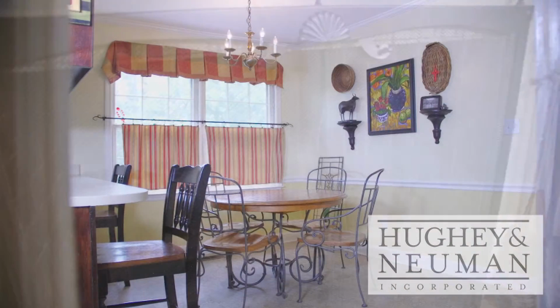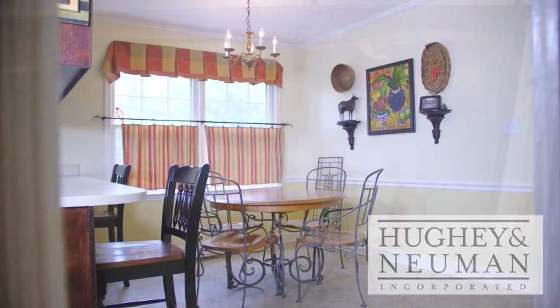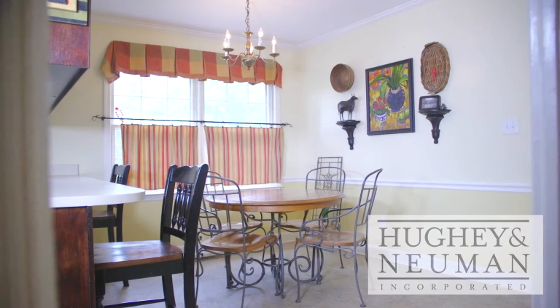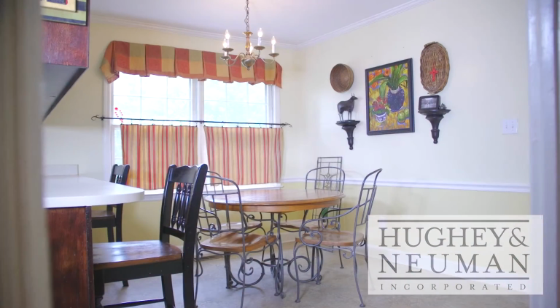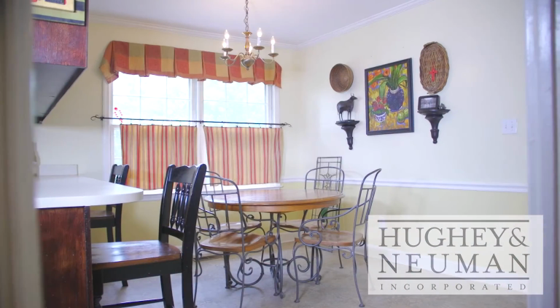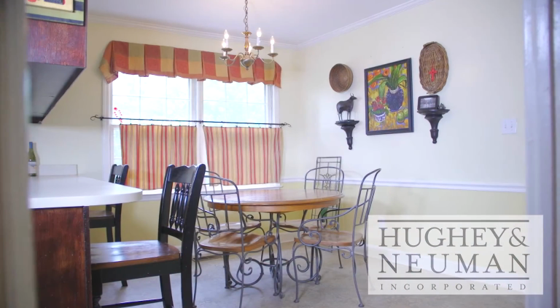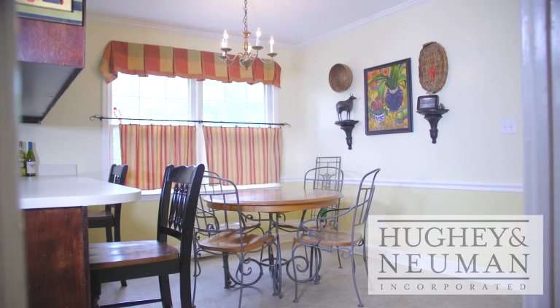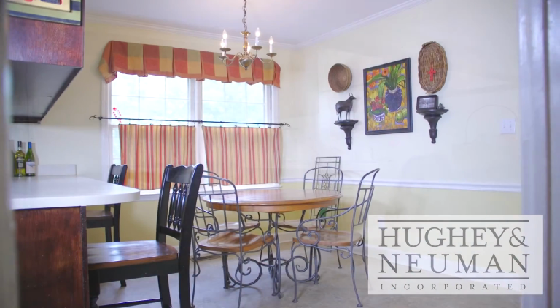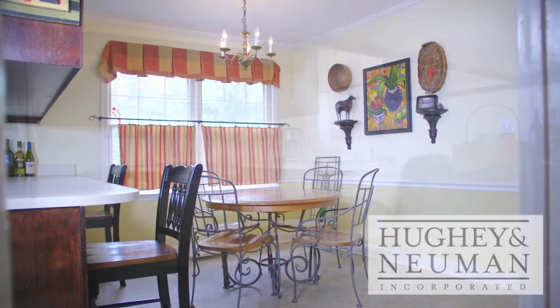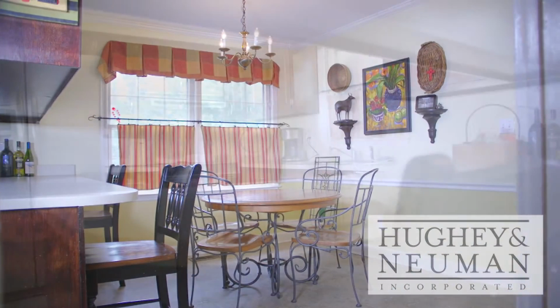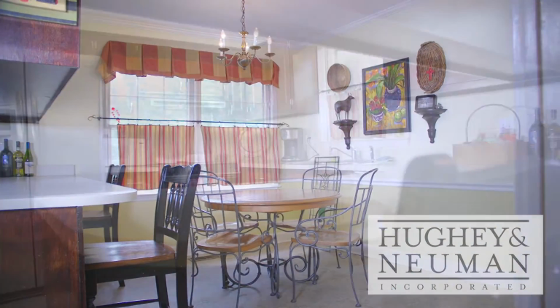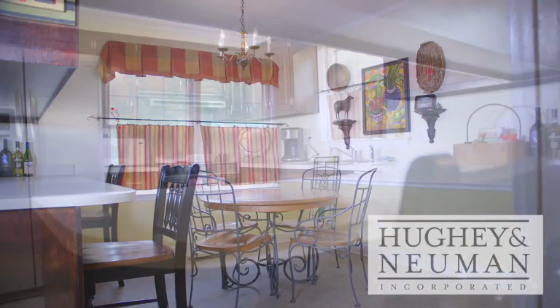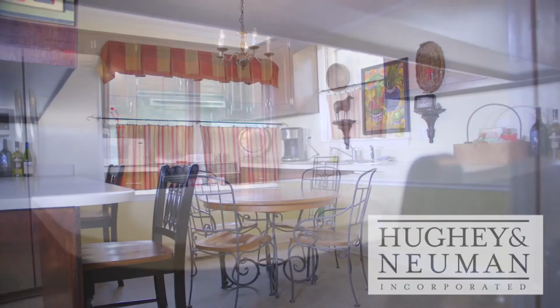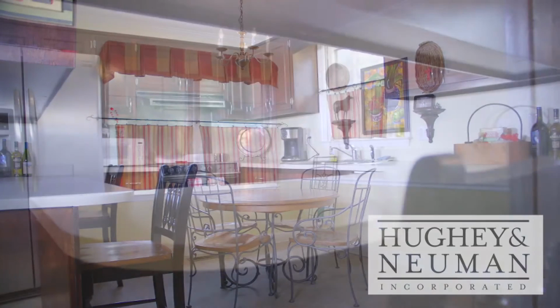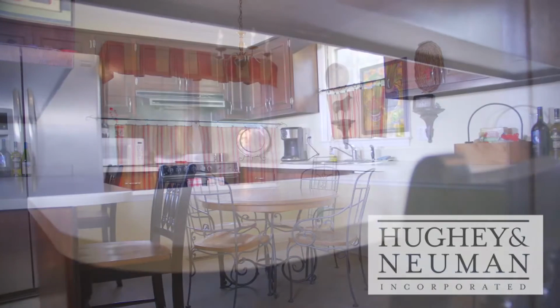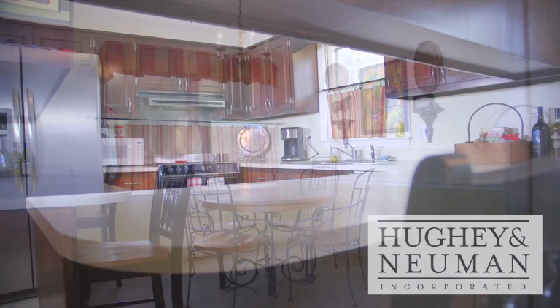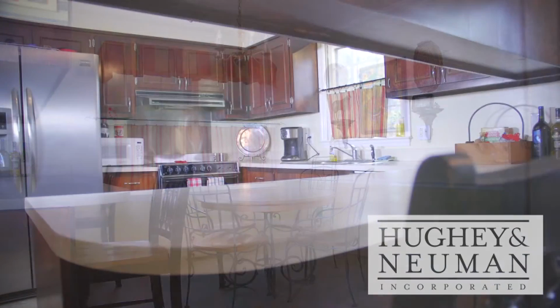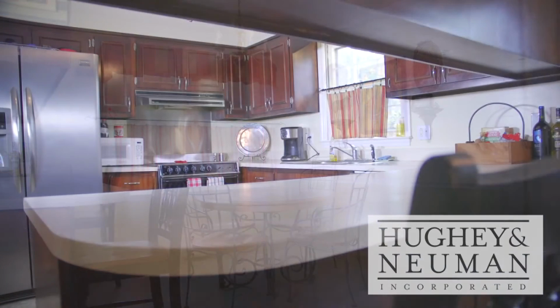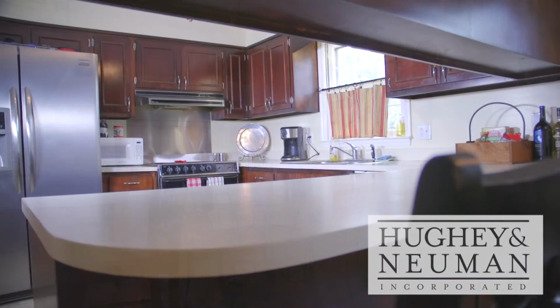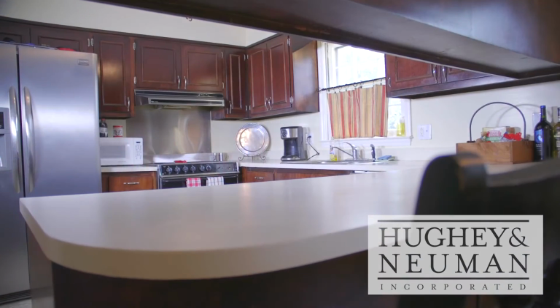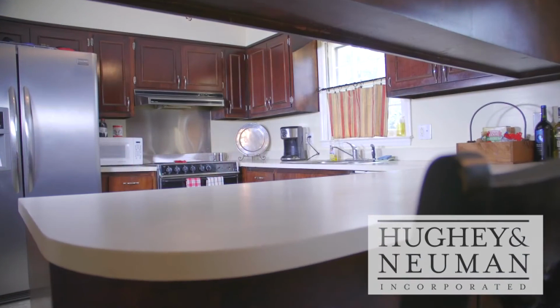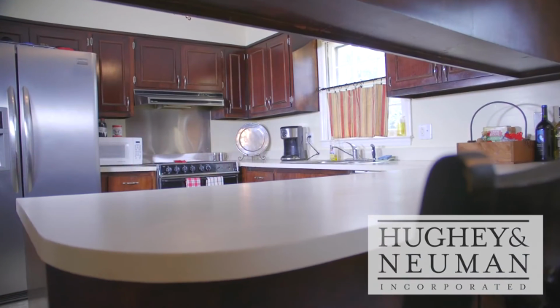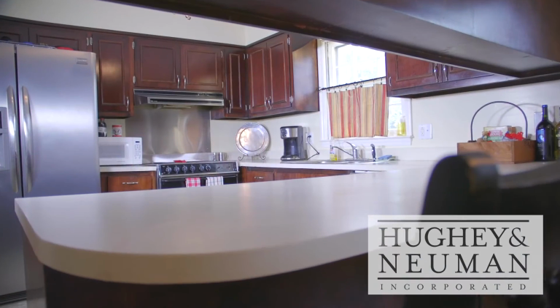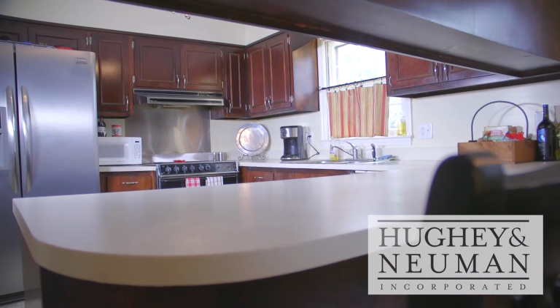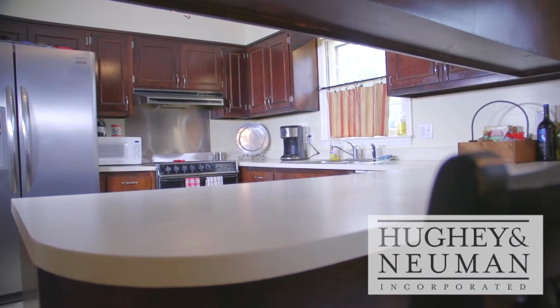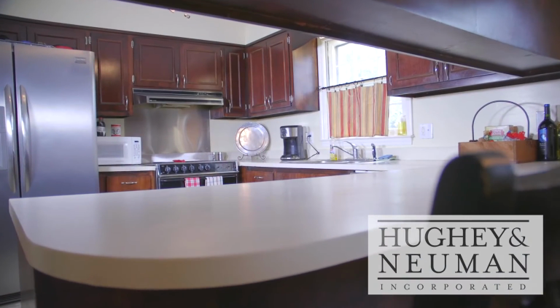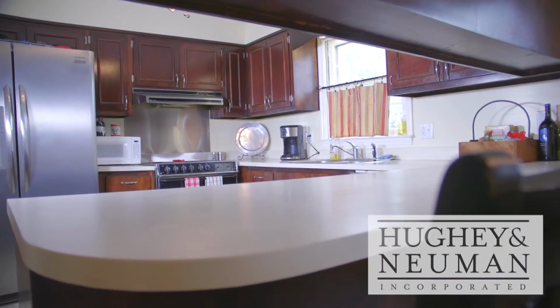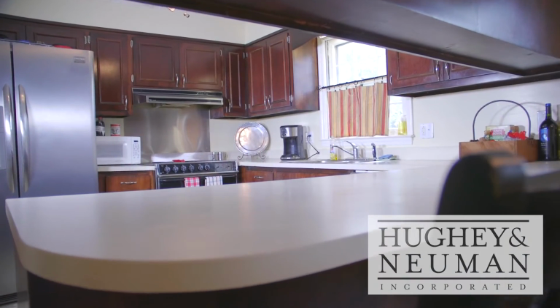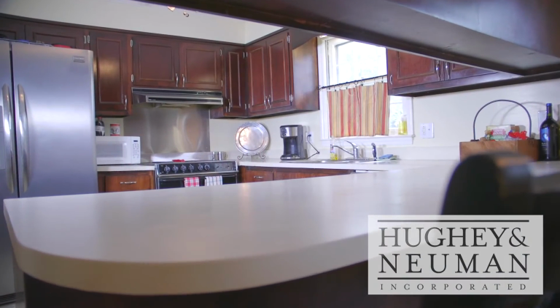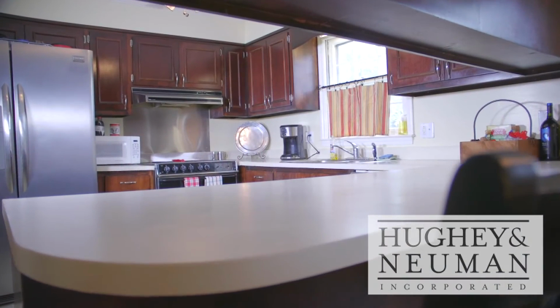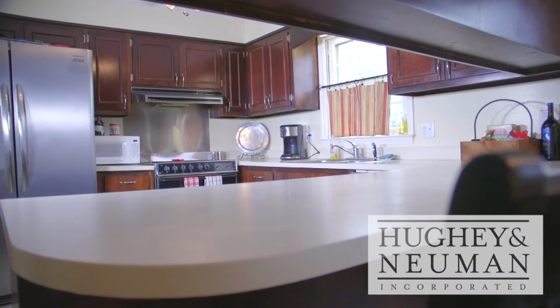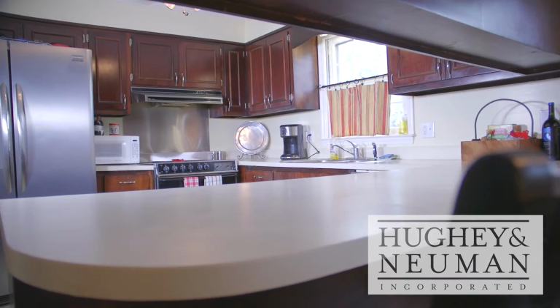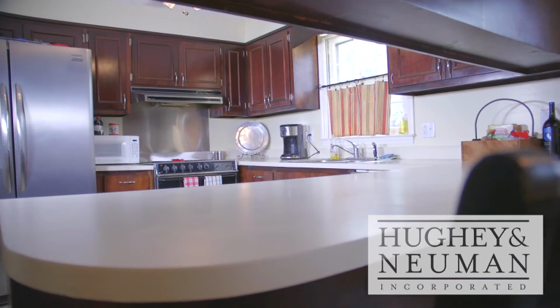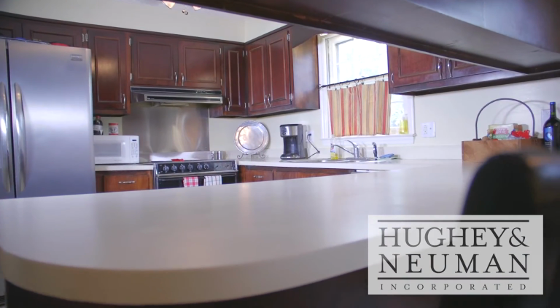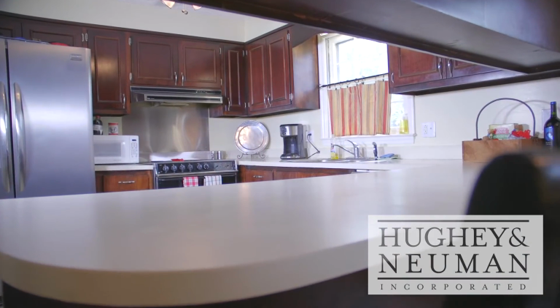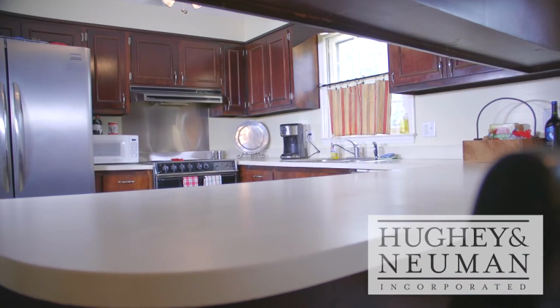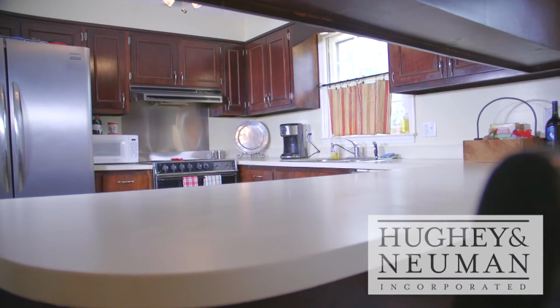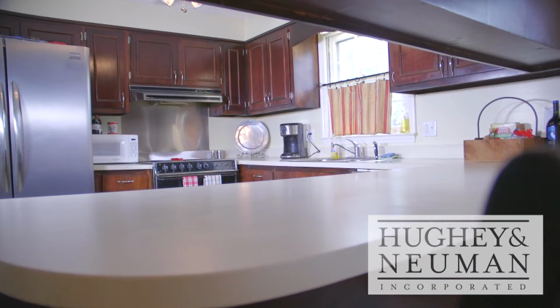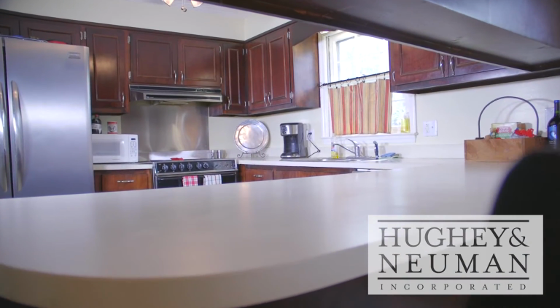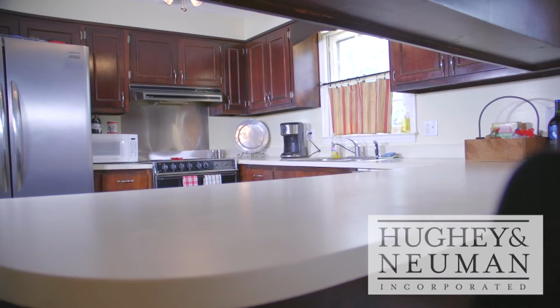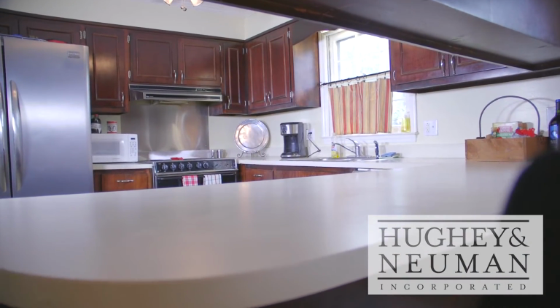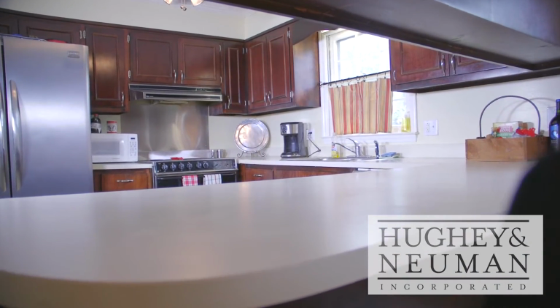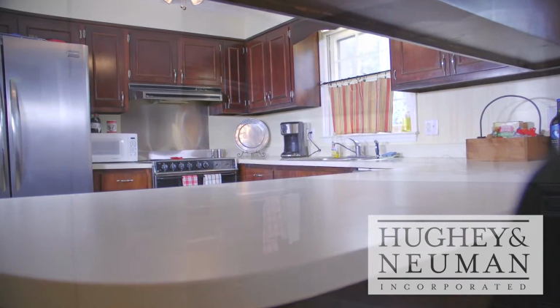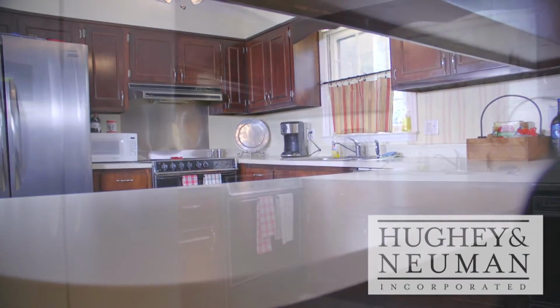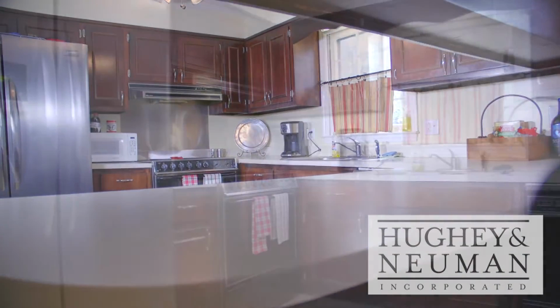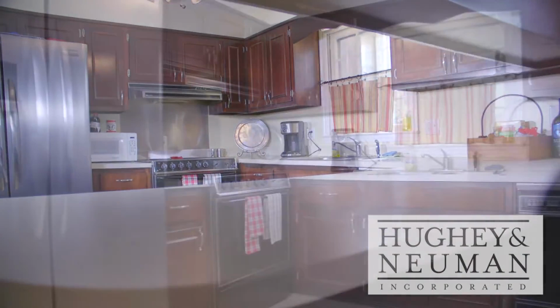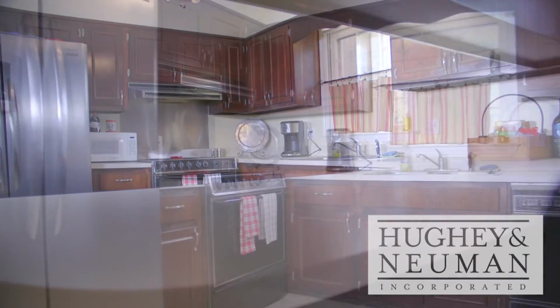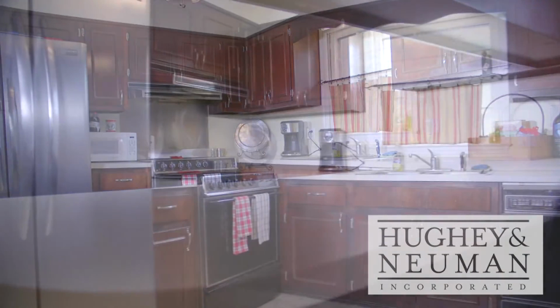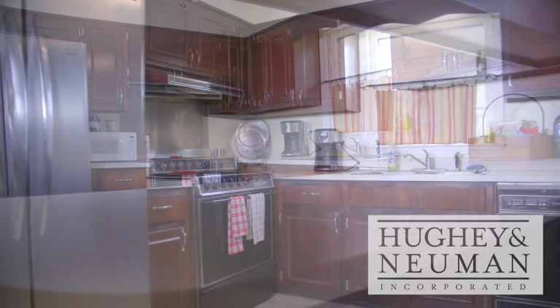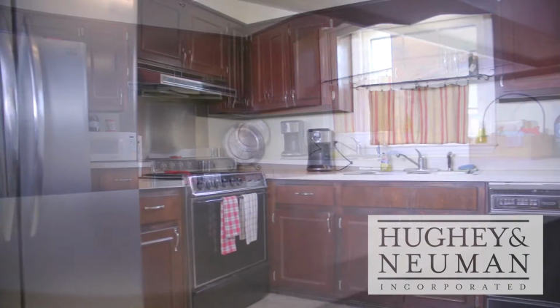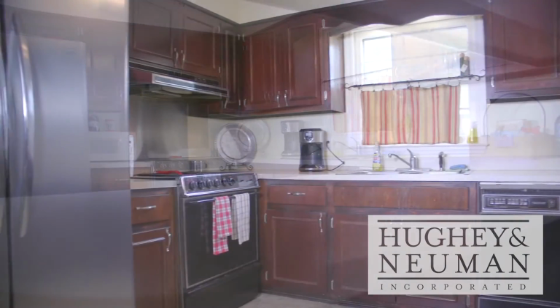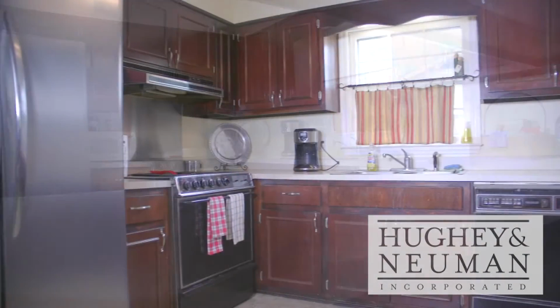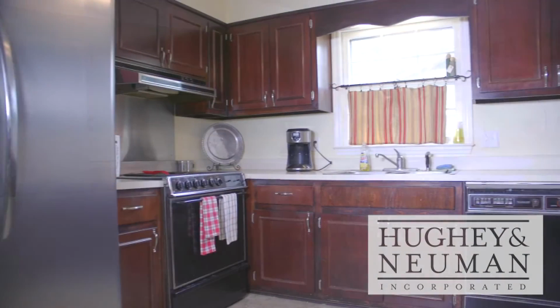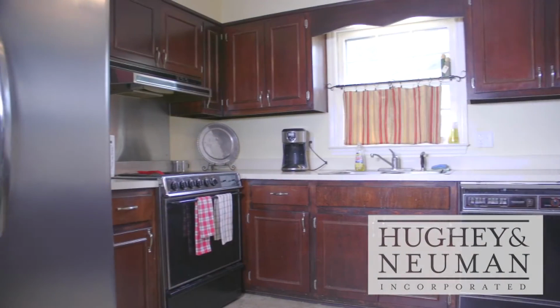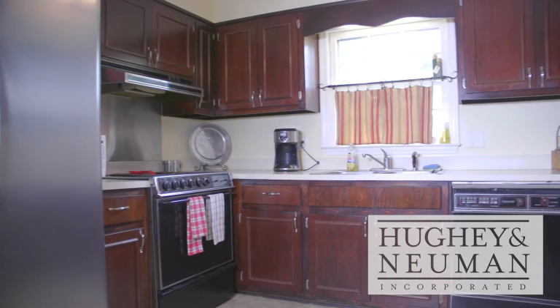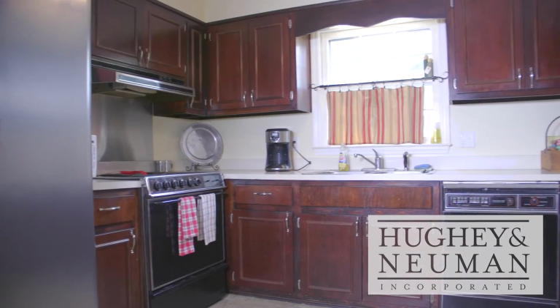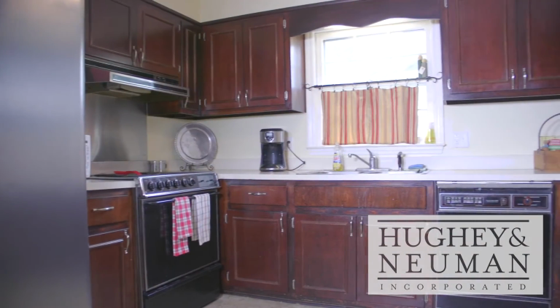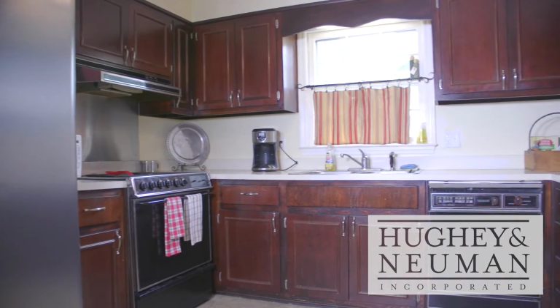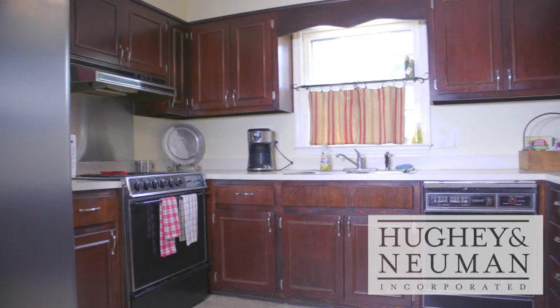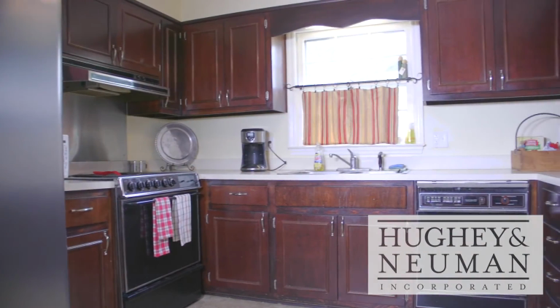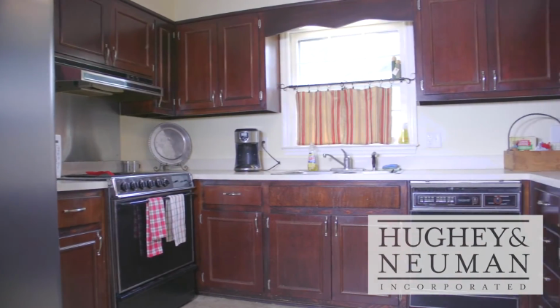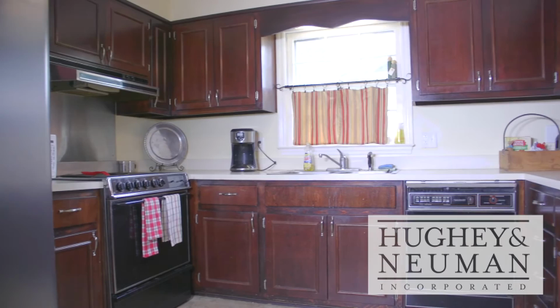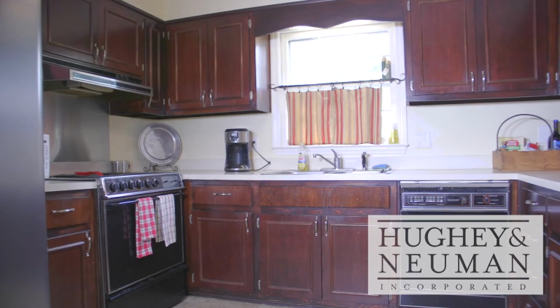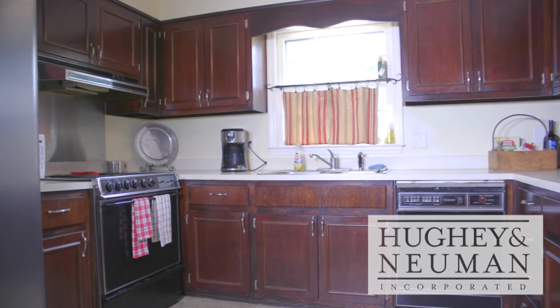The large open eat-in kitchen overlooks the living room, providing a spacious feel and has lots of cabinet and countertop space.